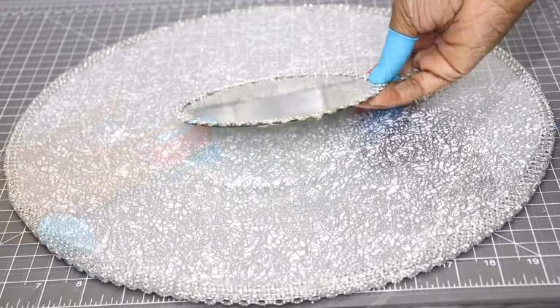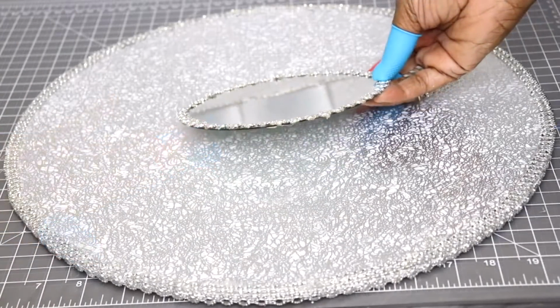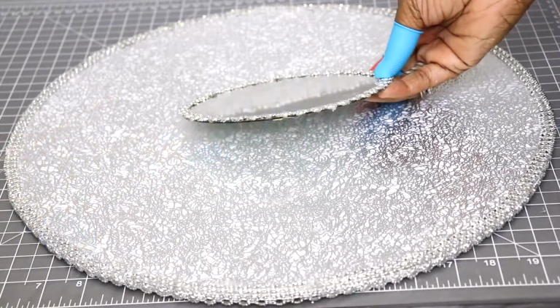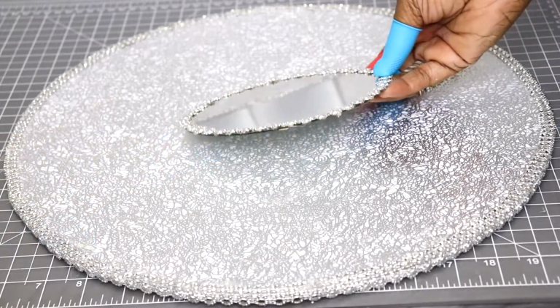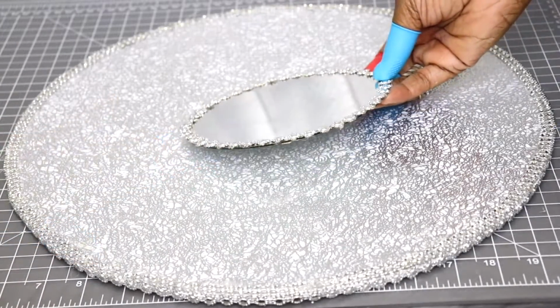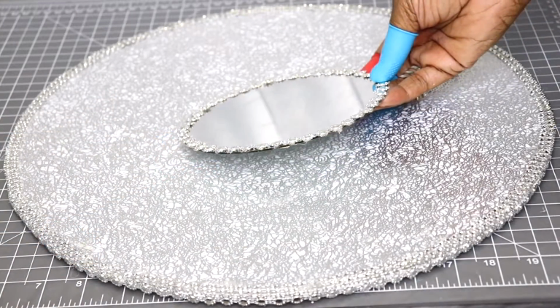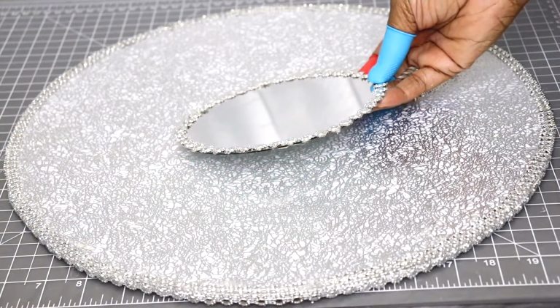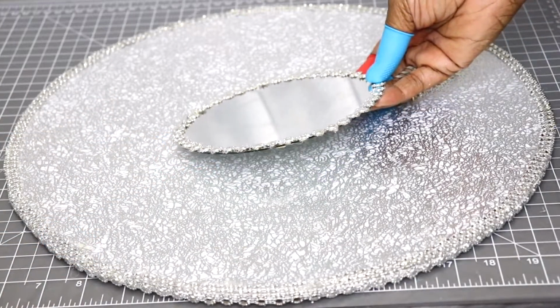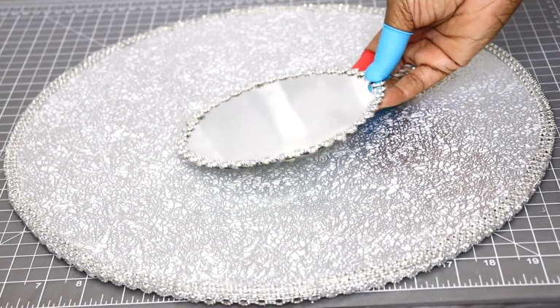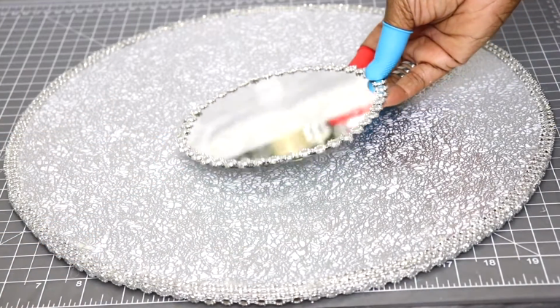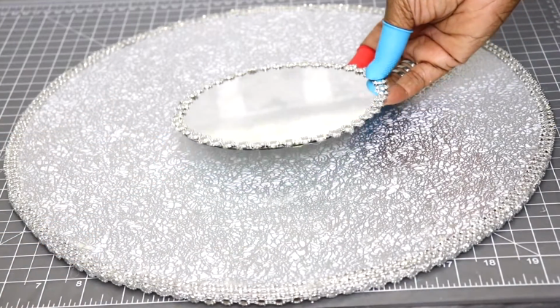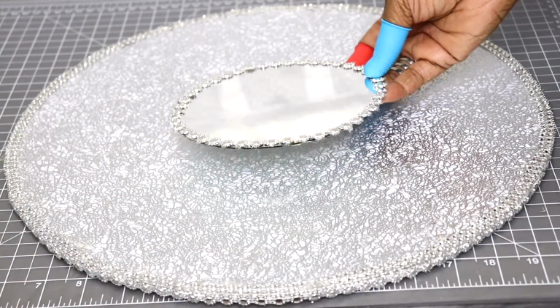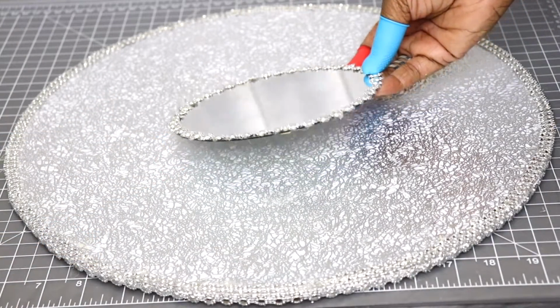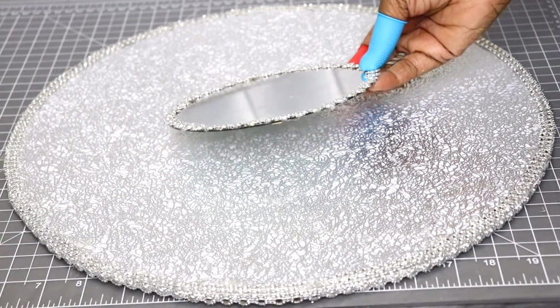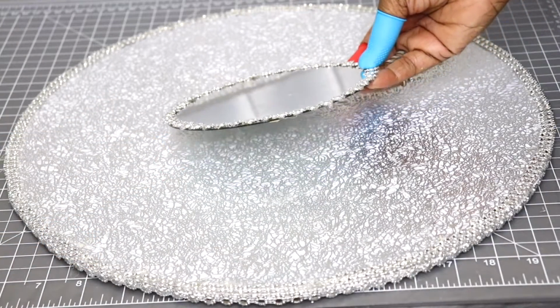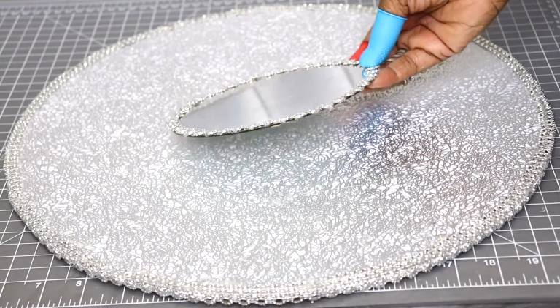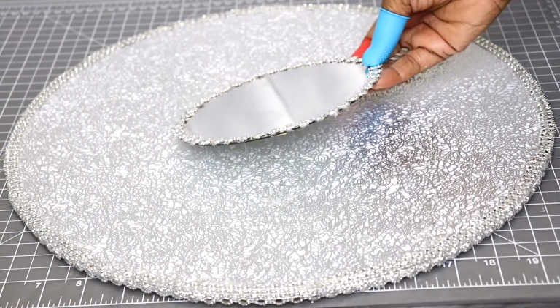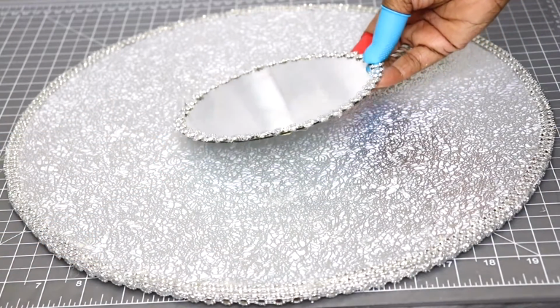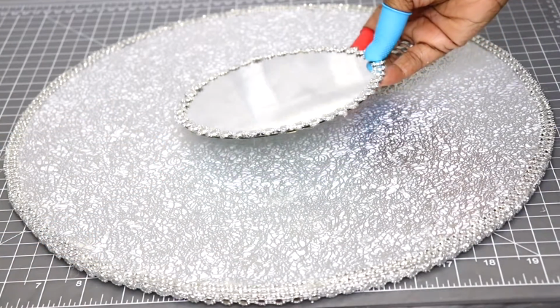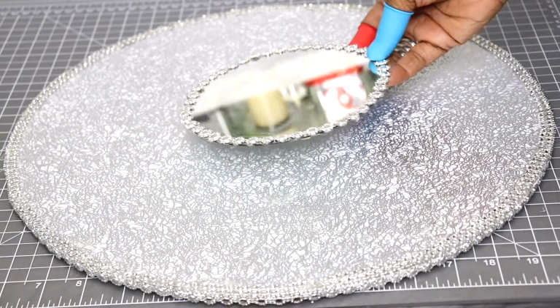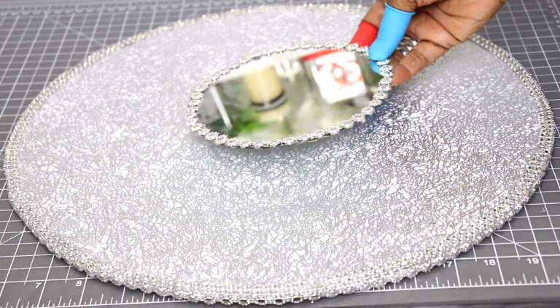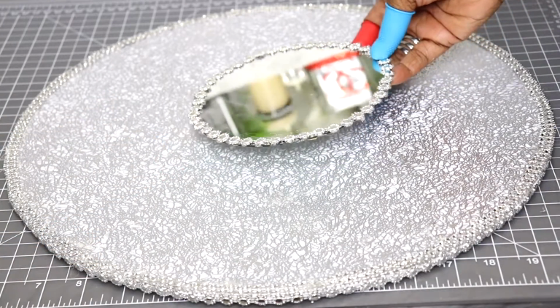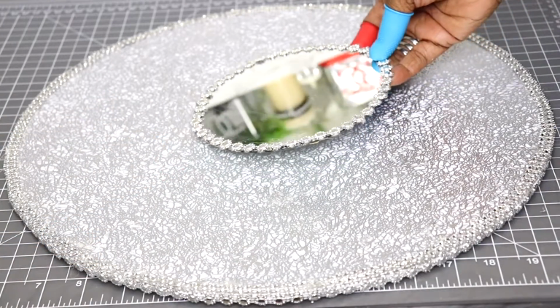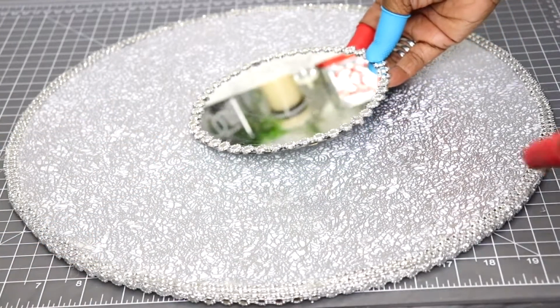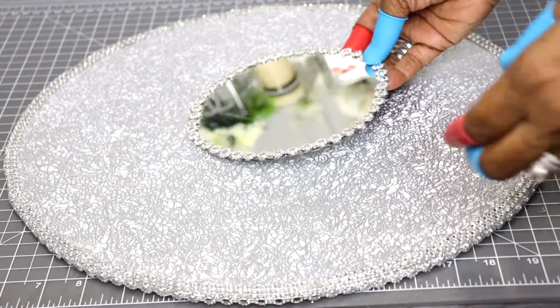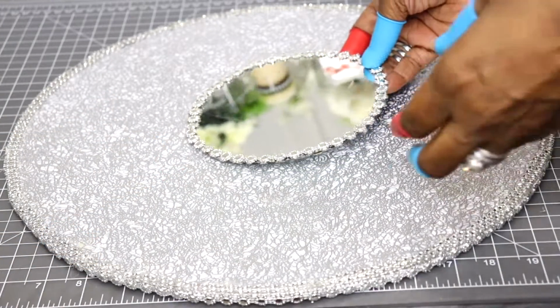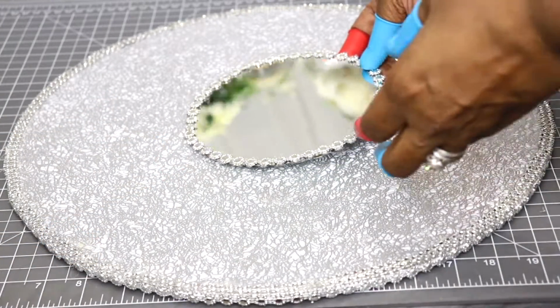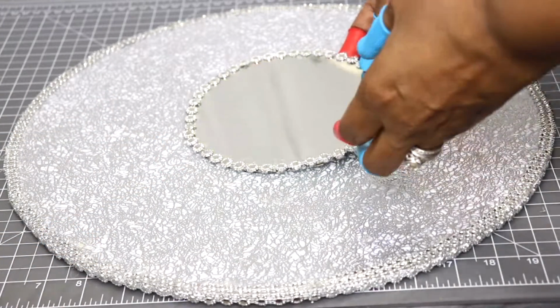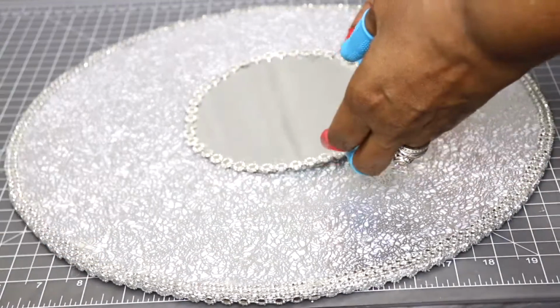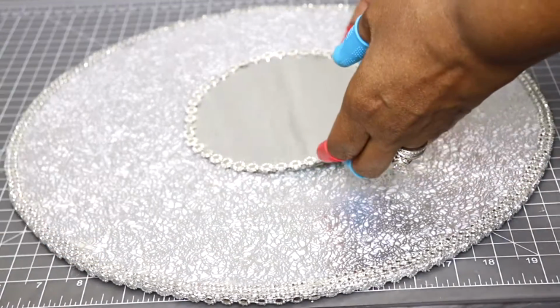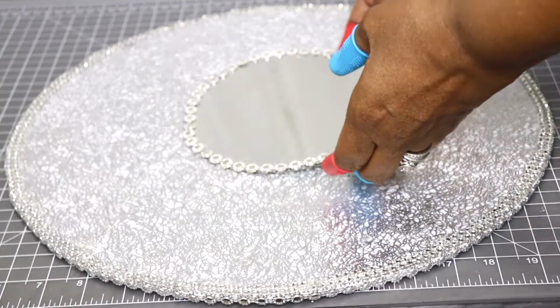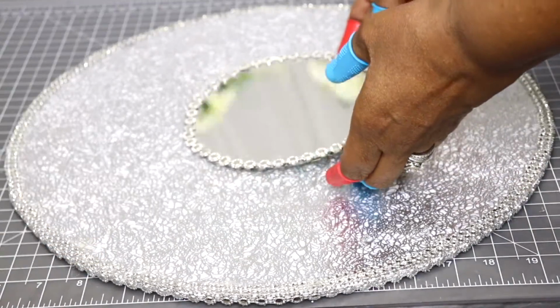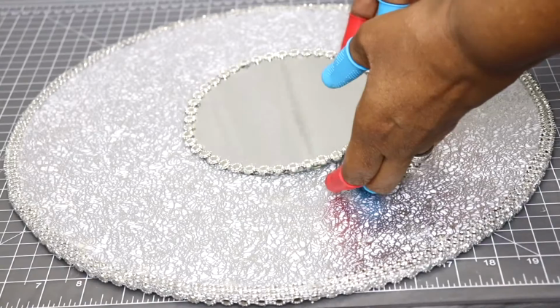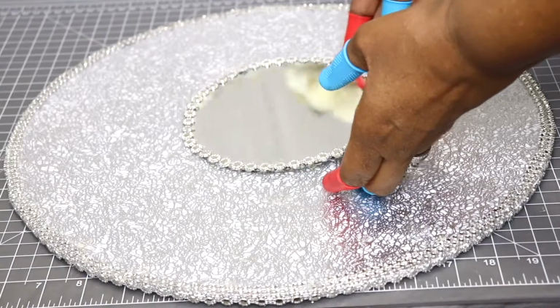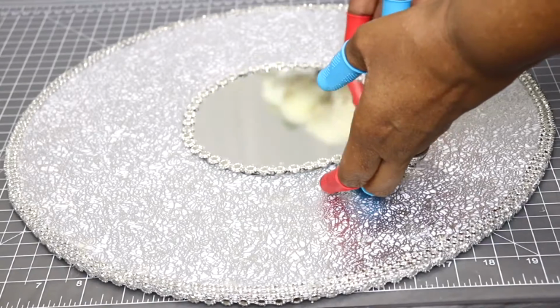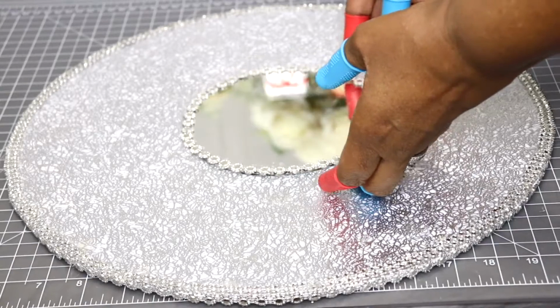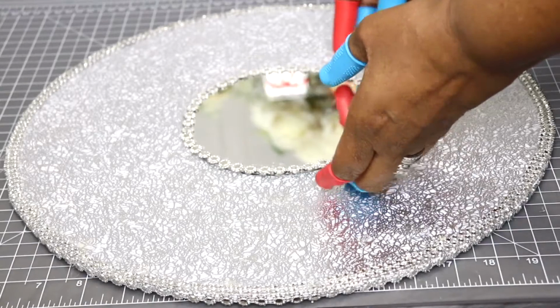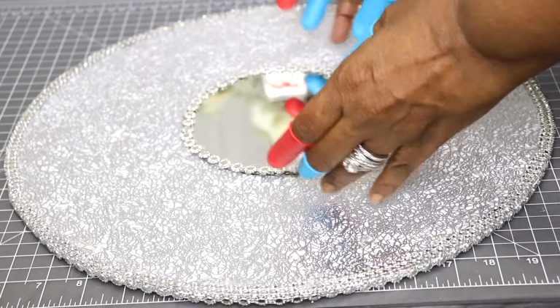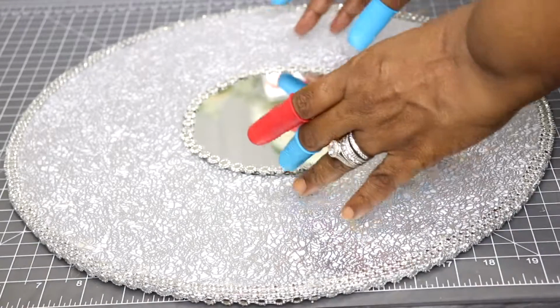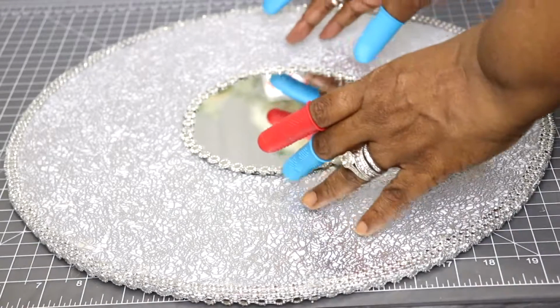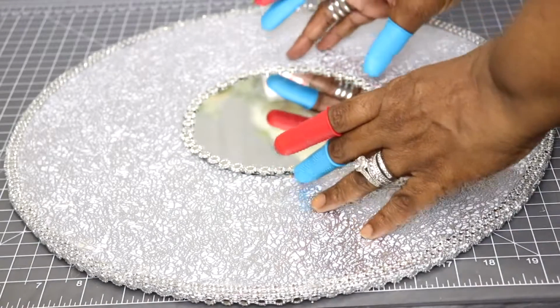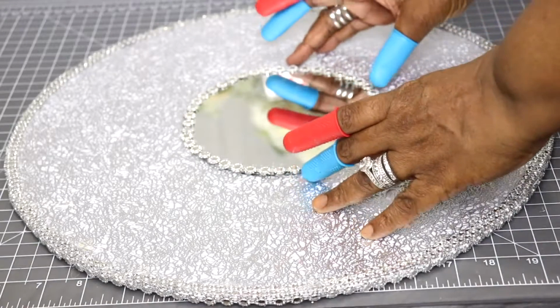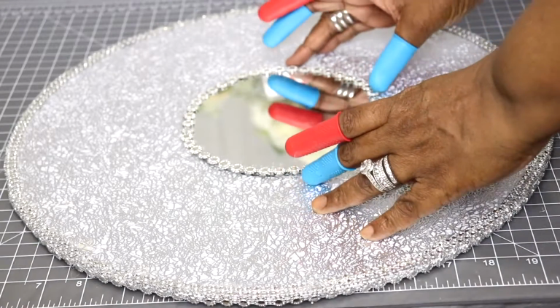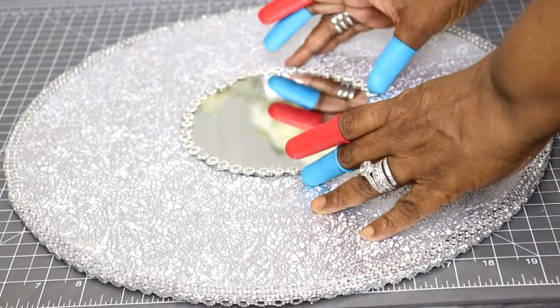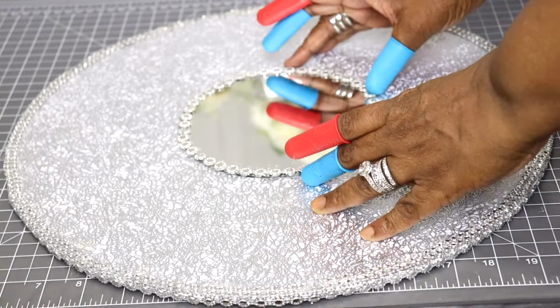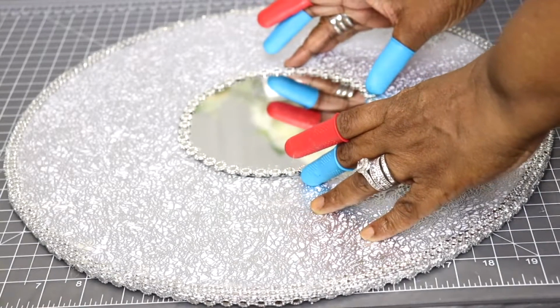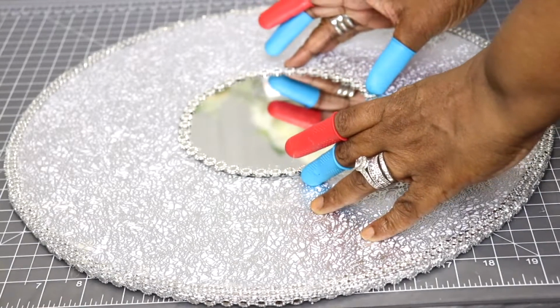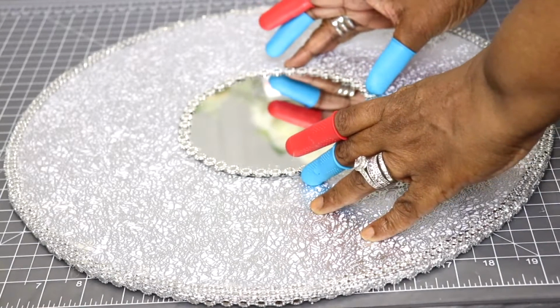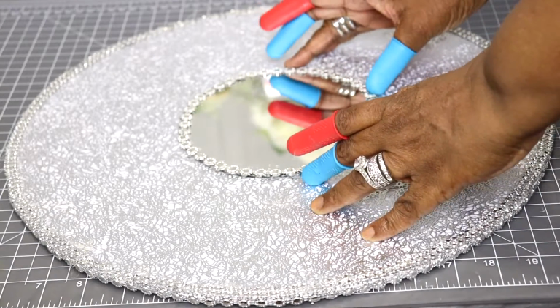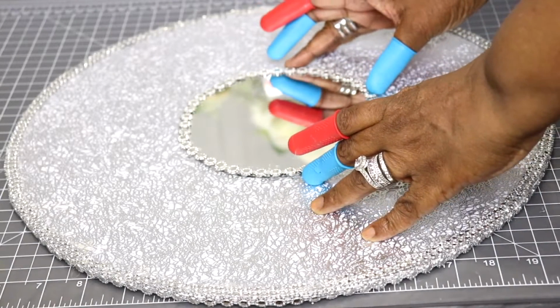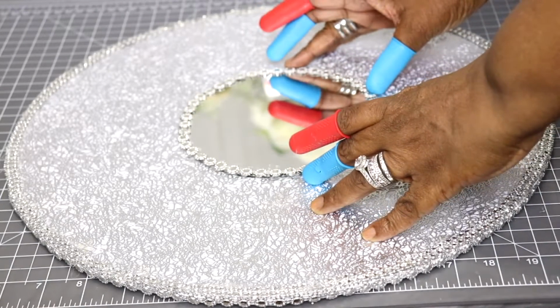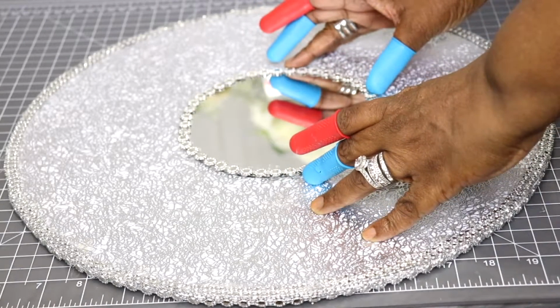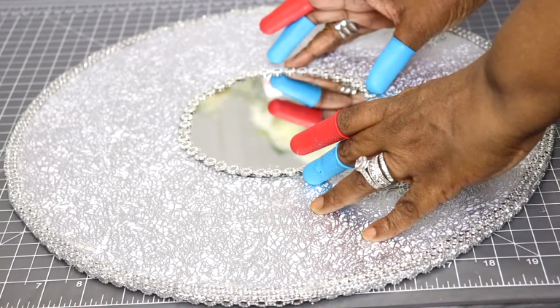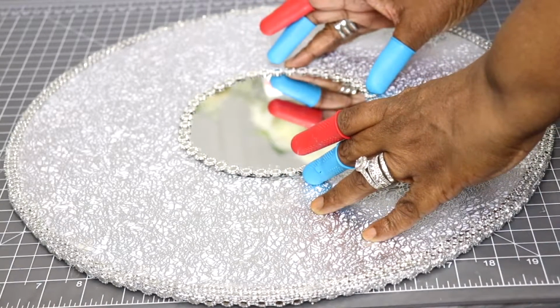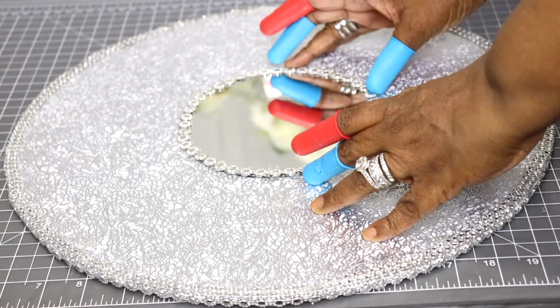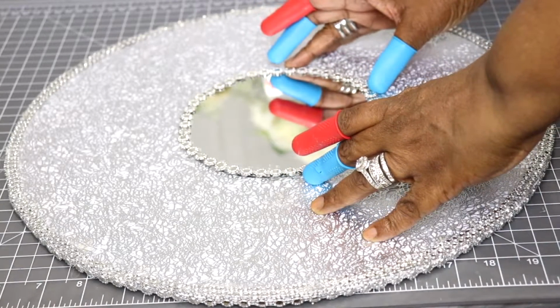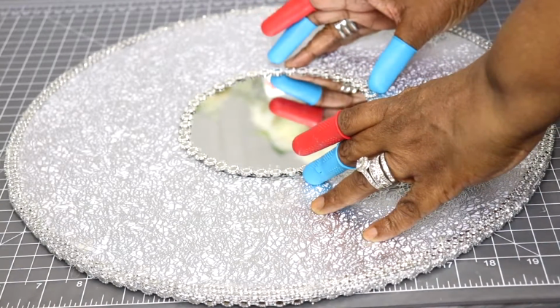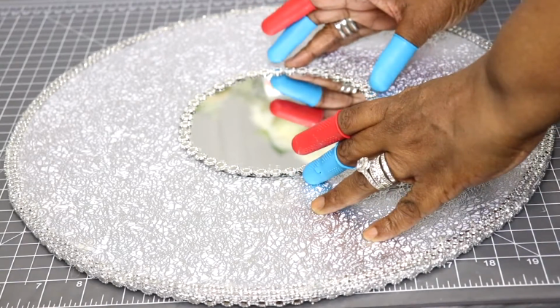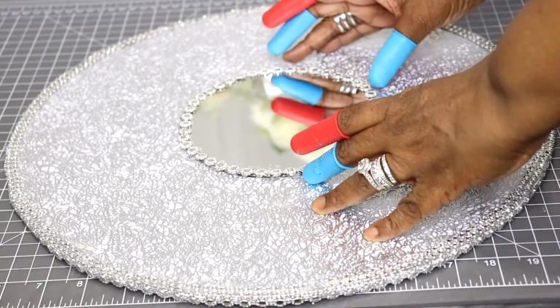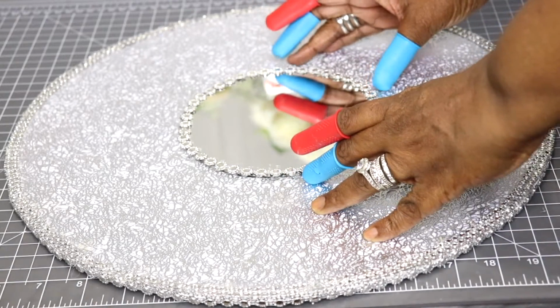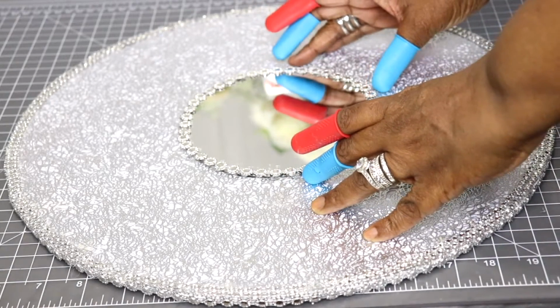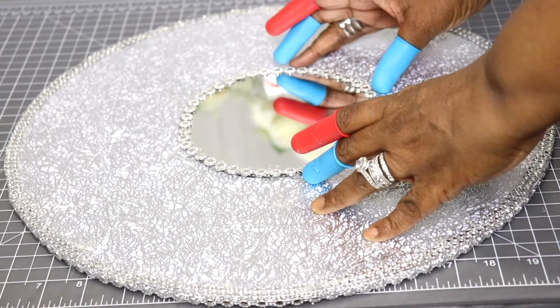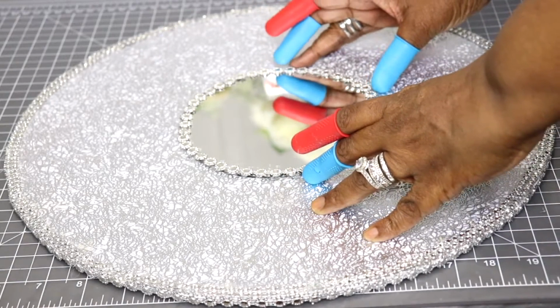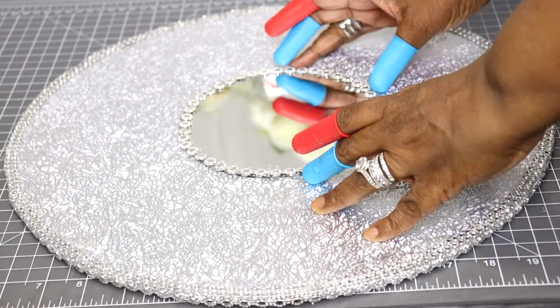Now that I'm finished with that, I'm going to hot glue the mirror to the center of the placemat.